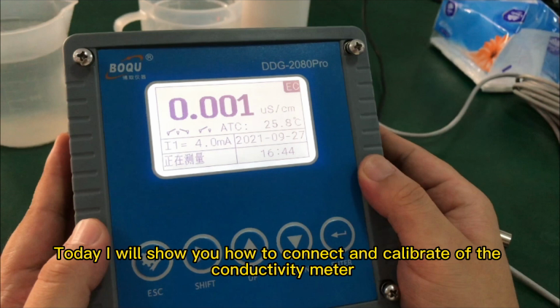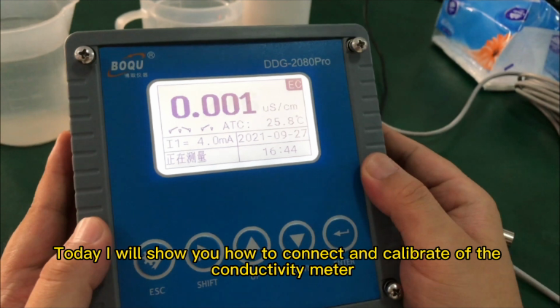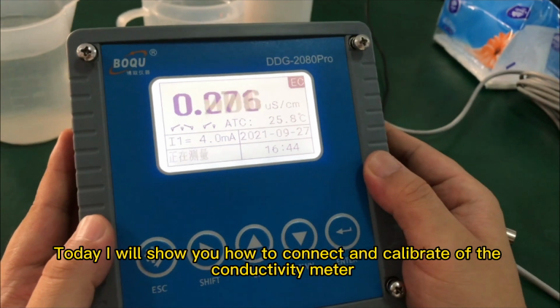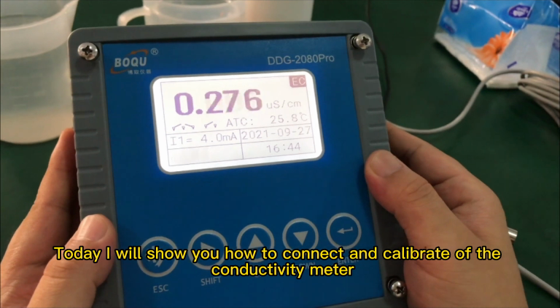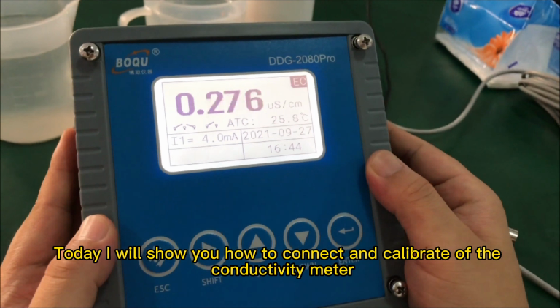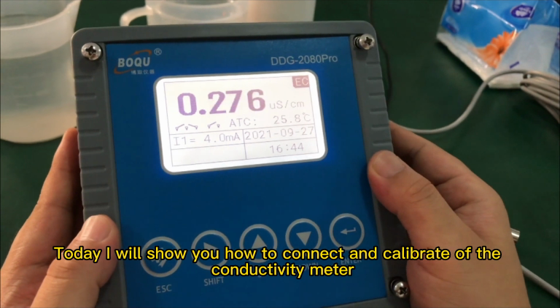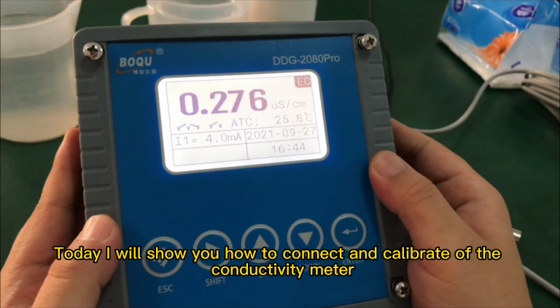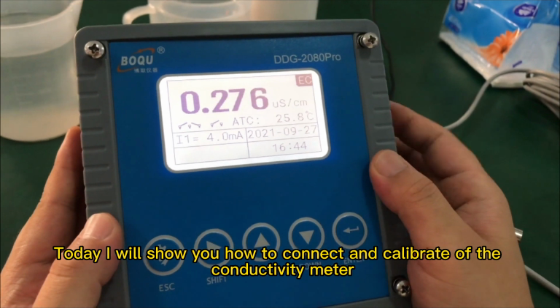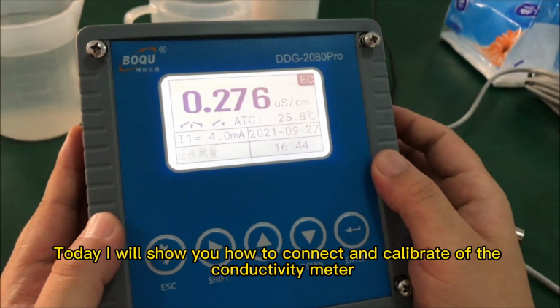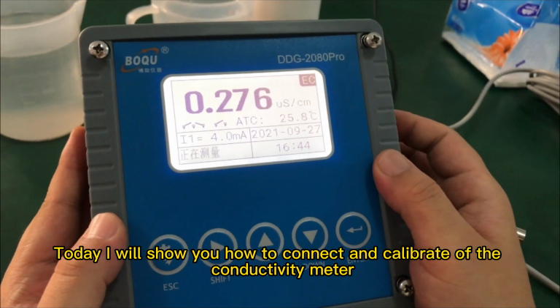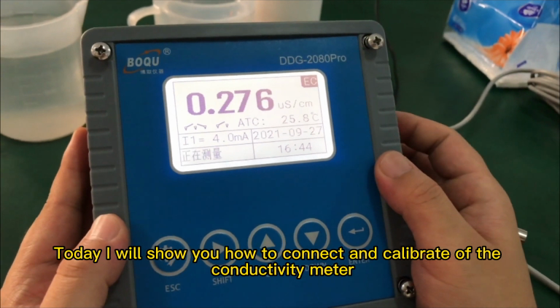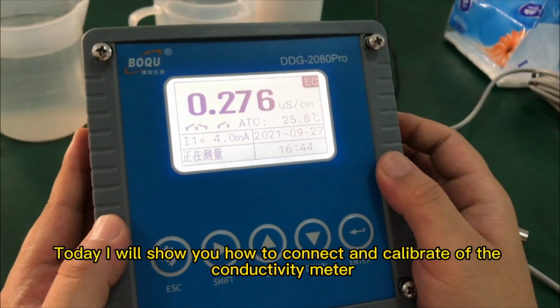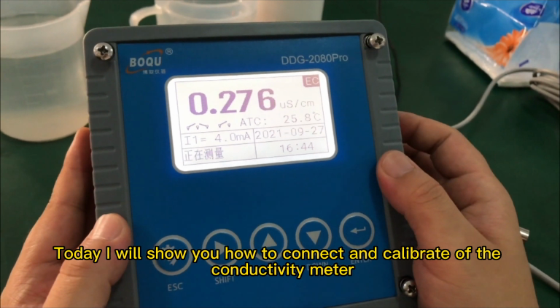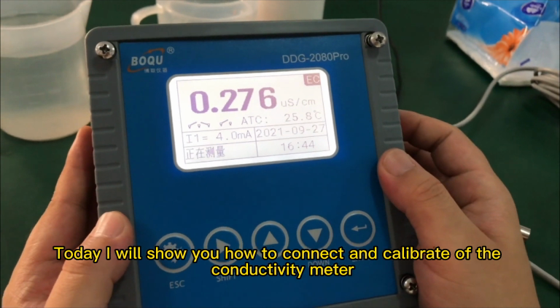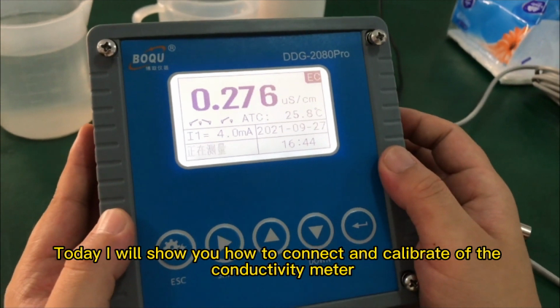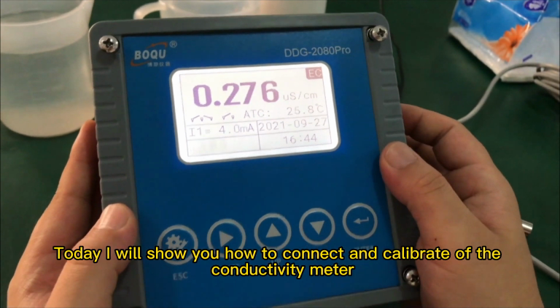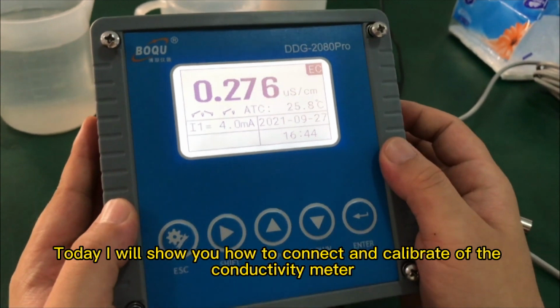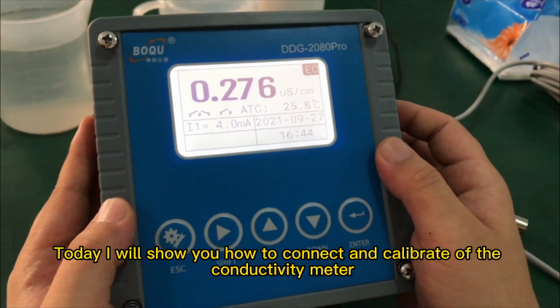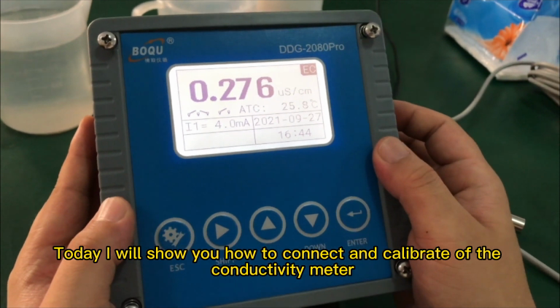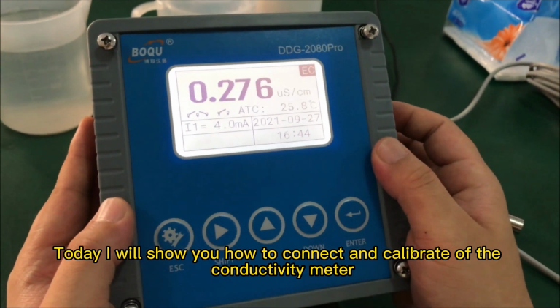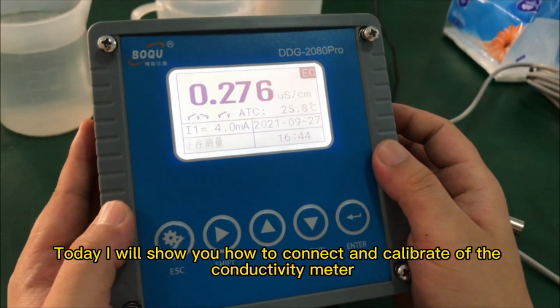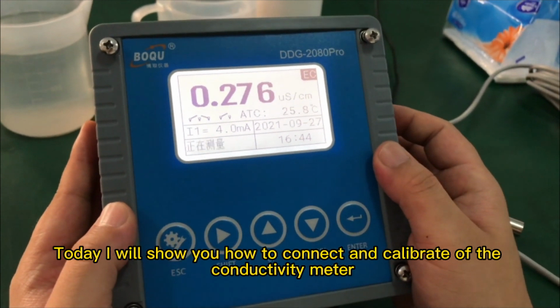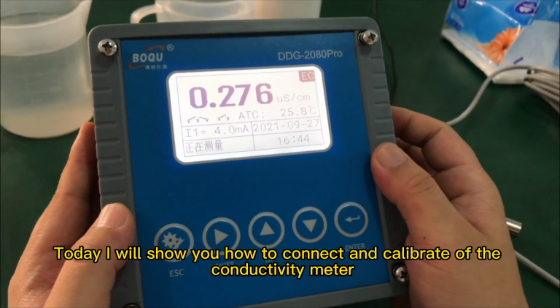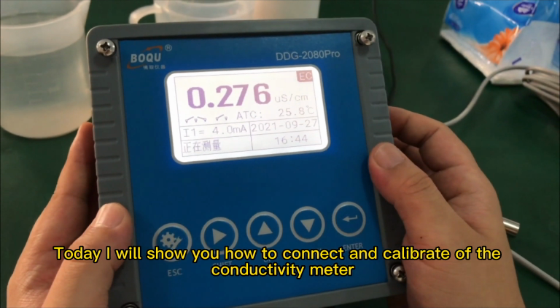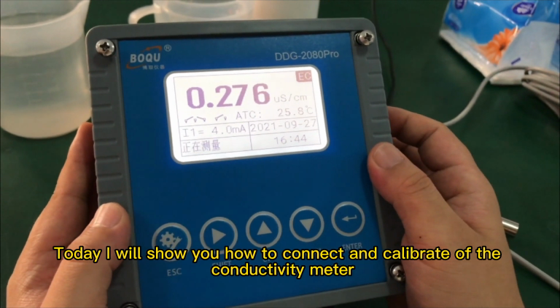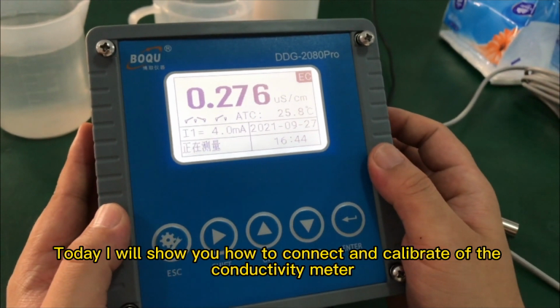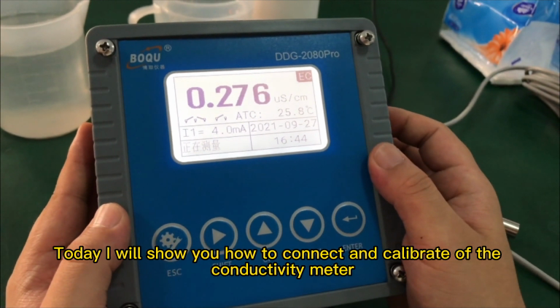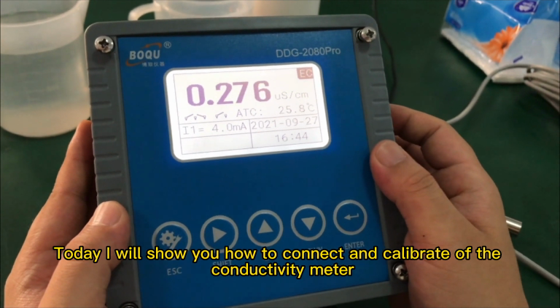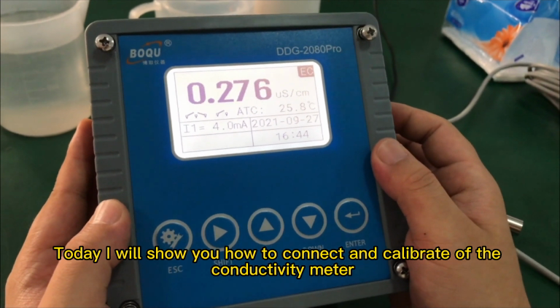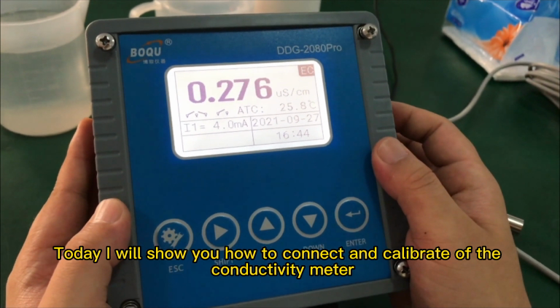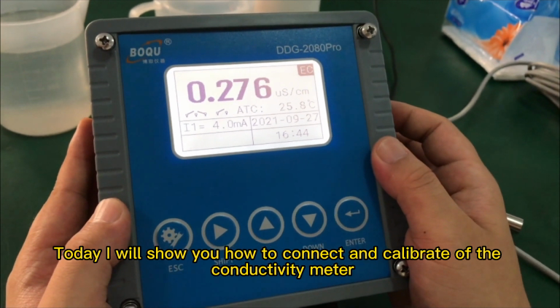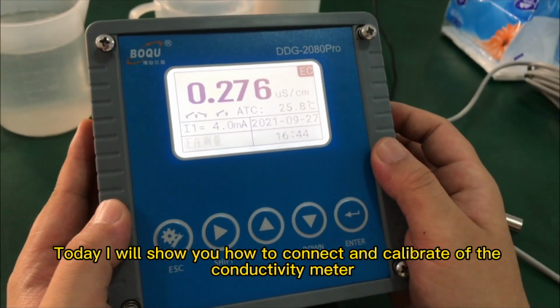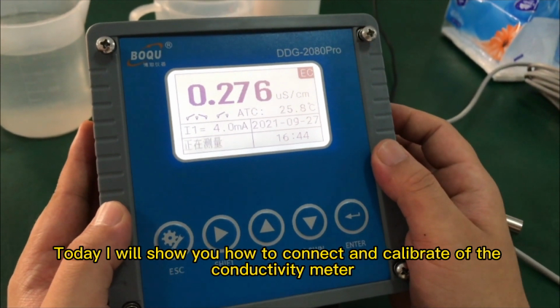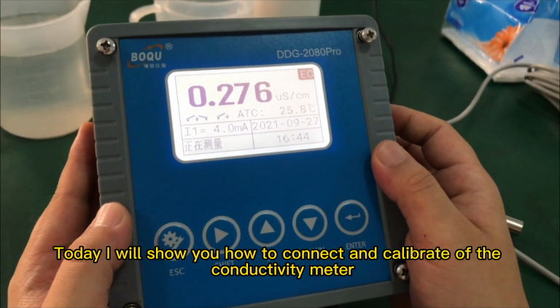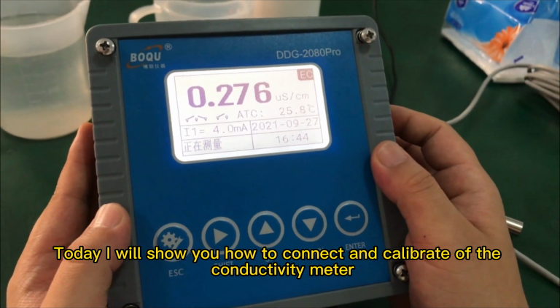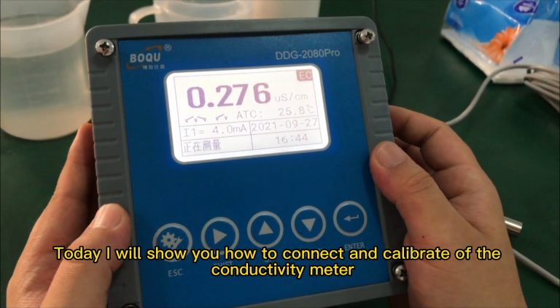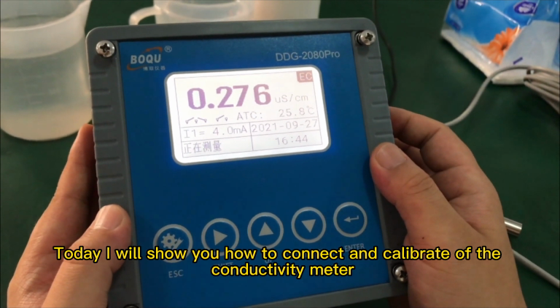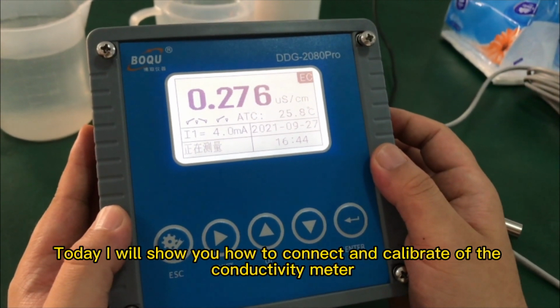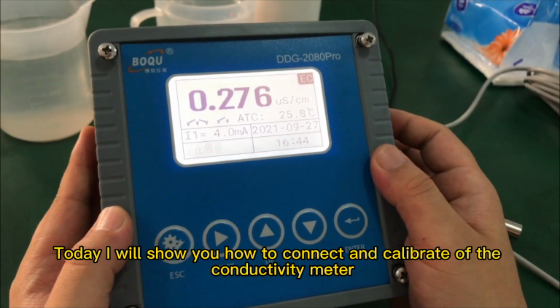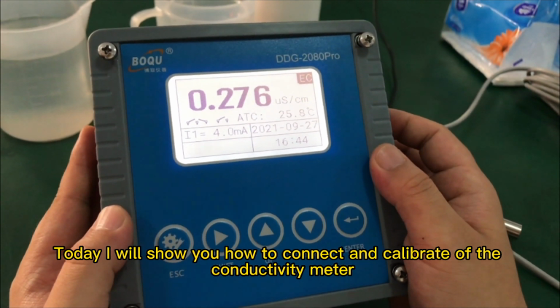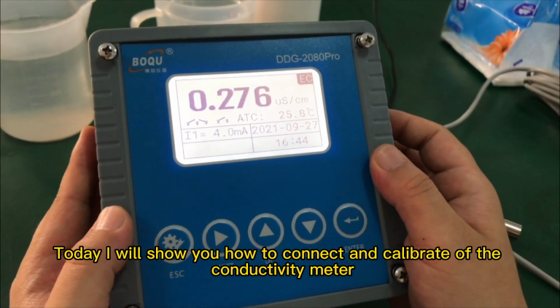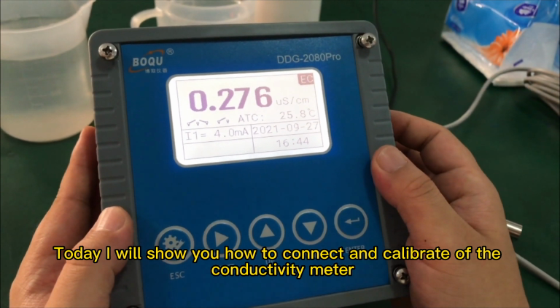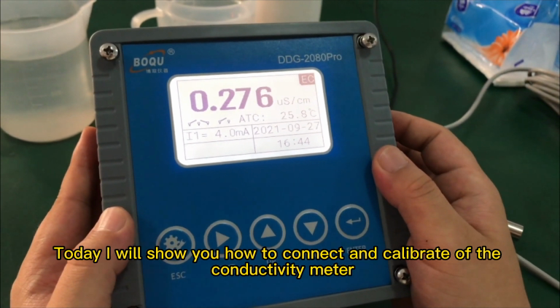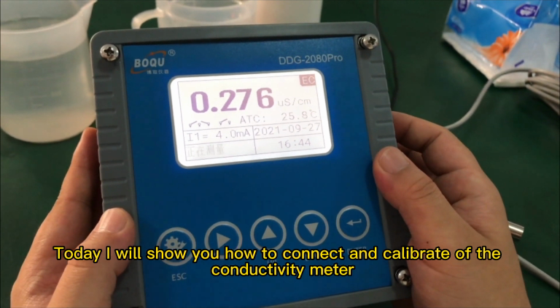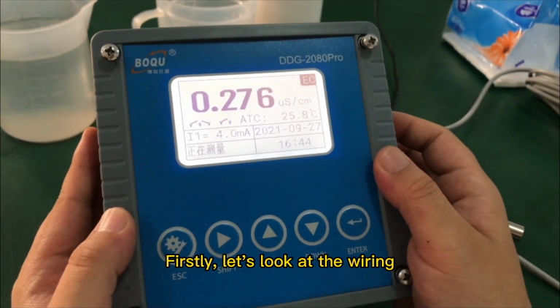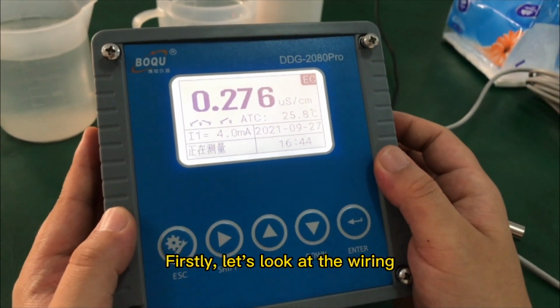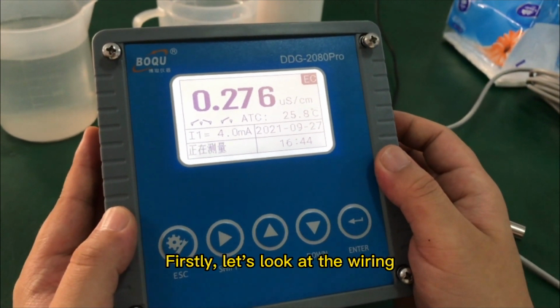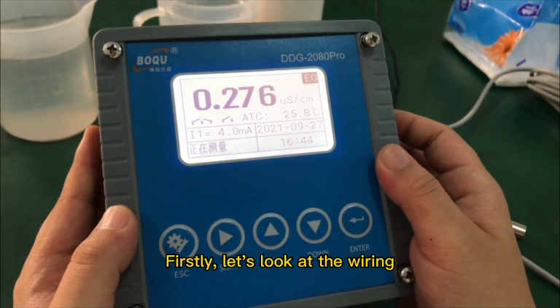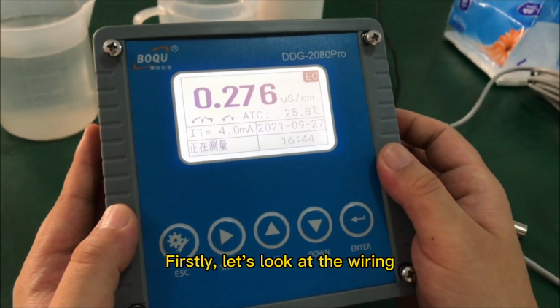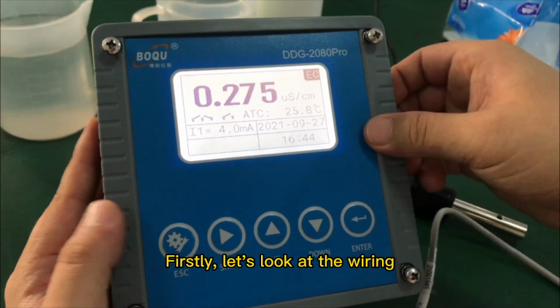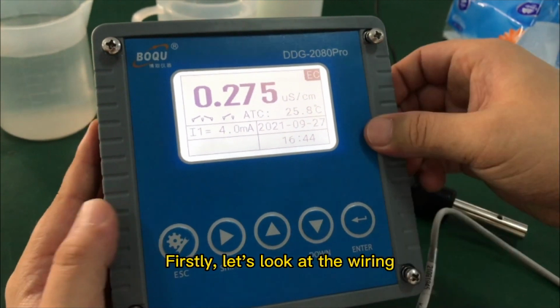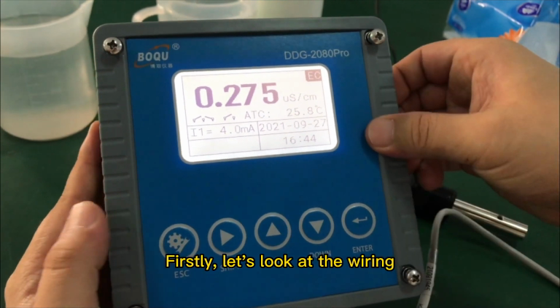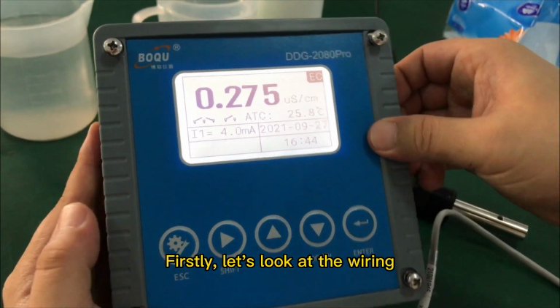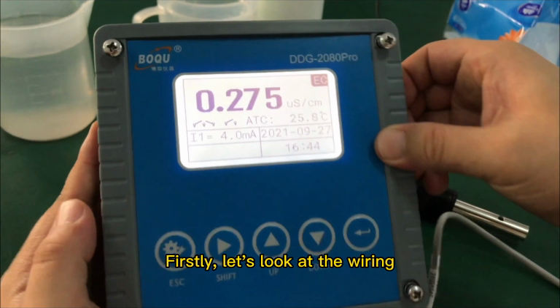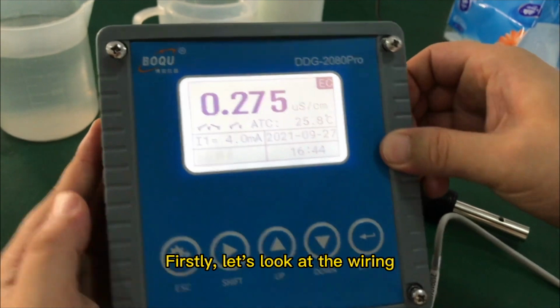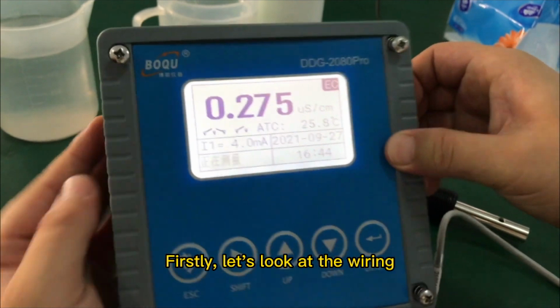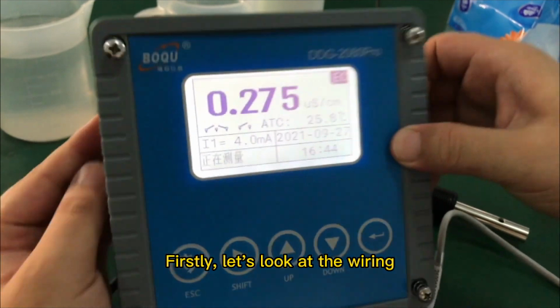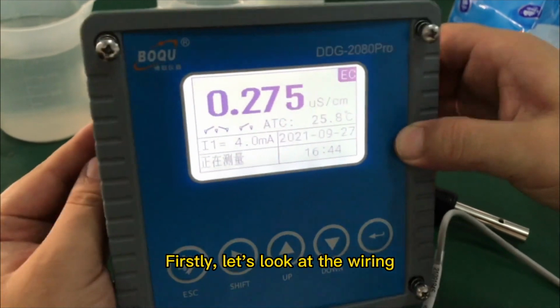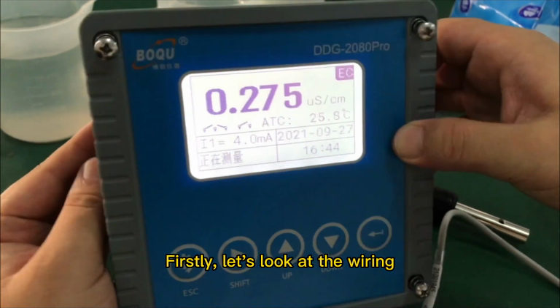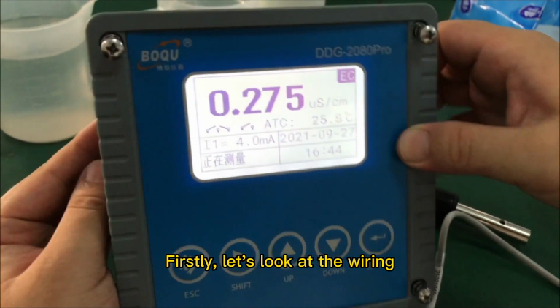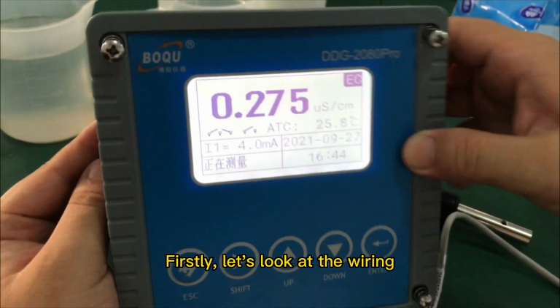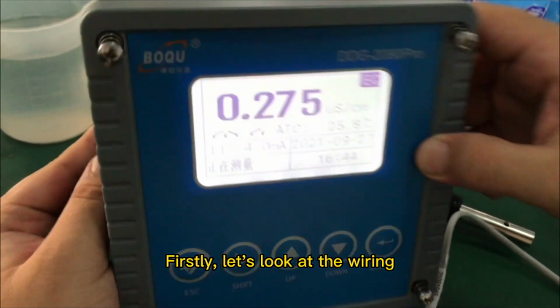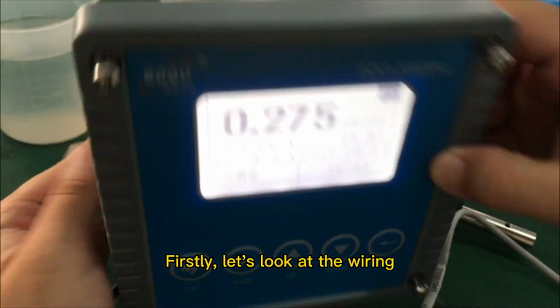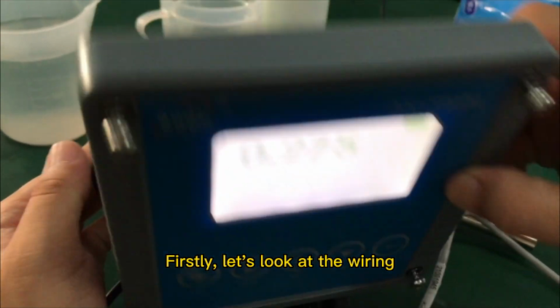Today I will show you how to connect and calibrate the conductivity meter. First, let's look at the wiring.